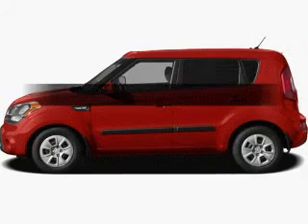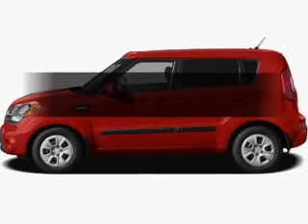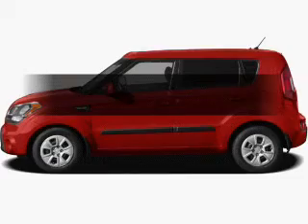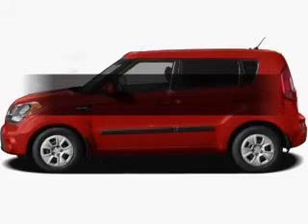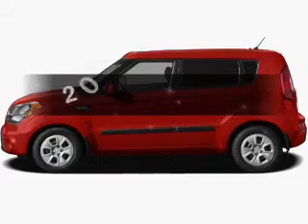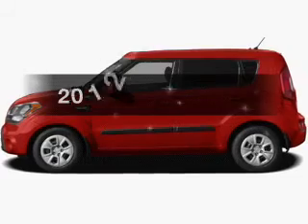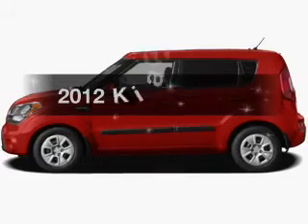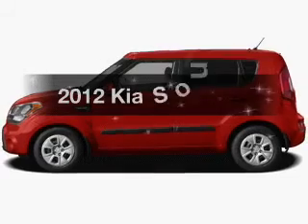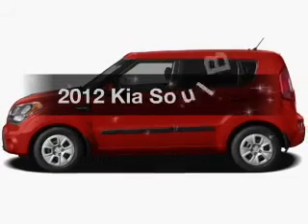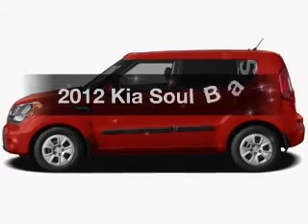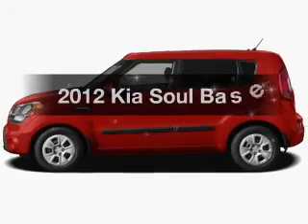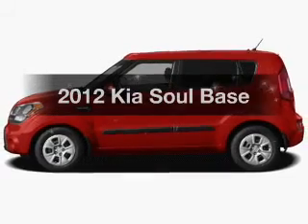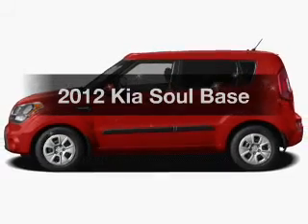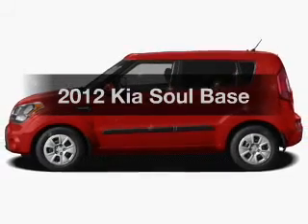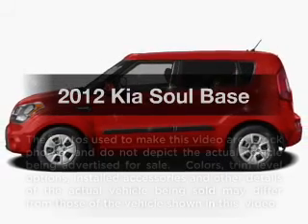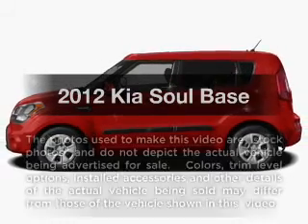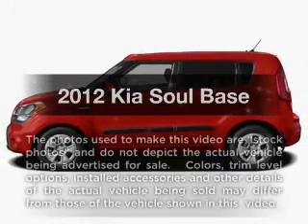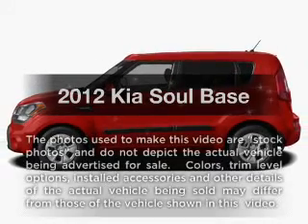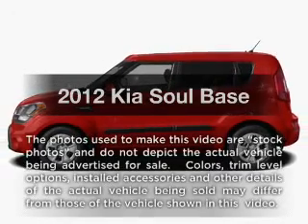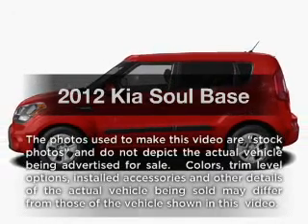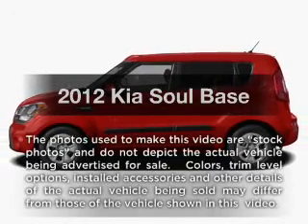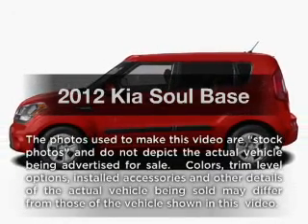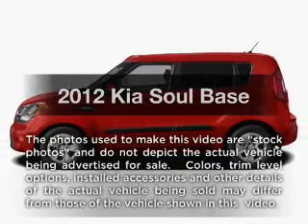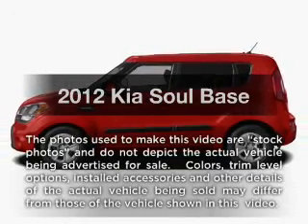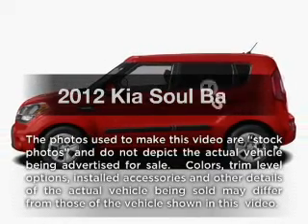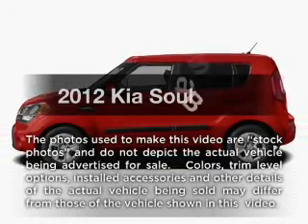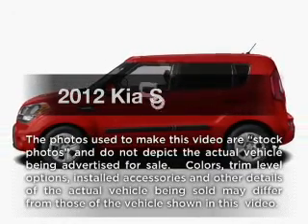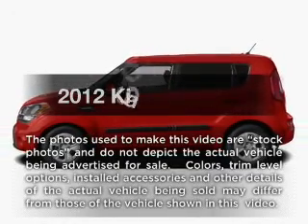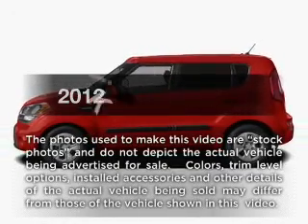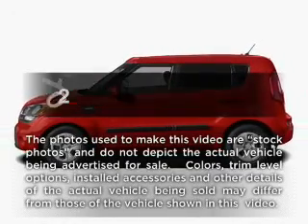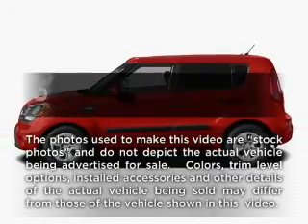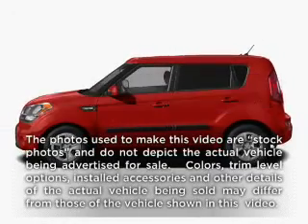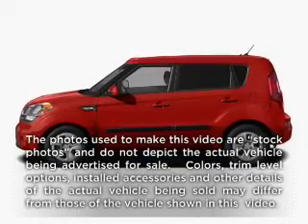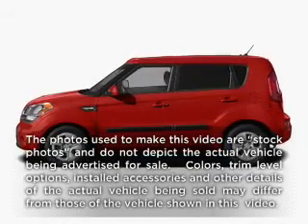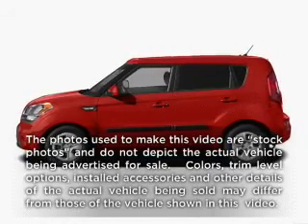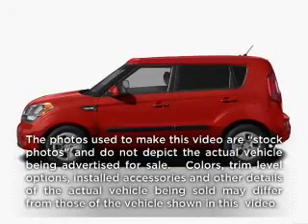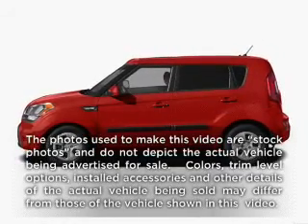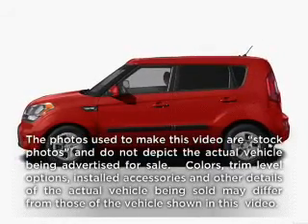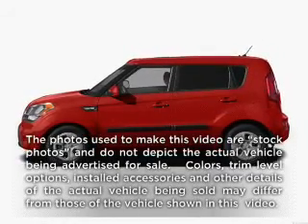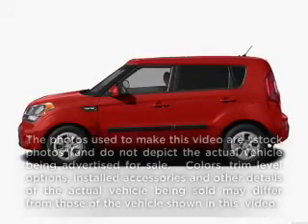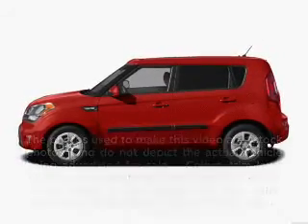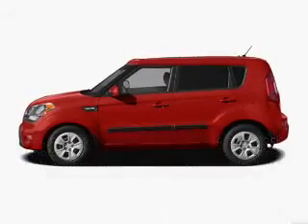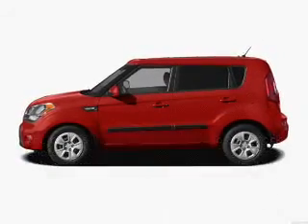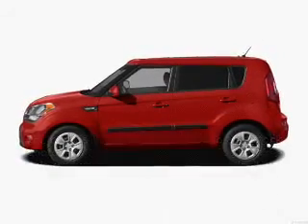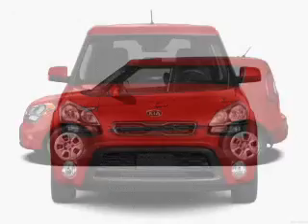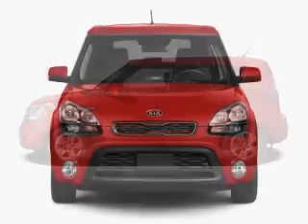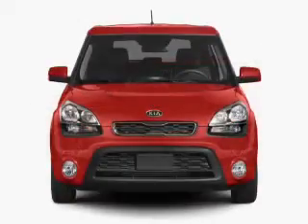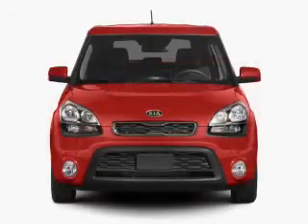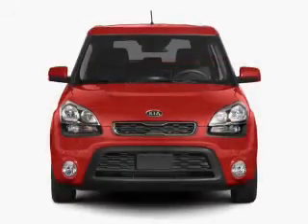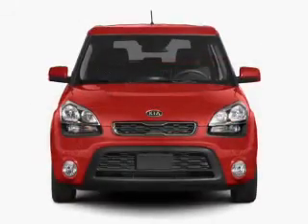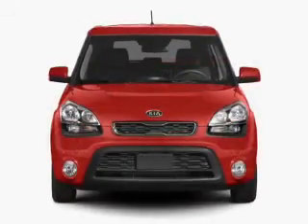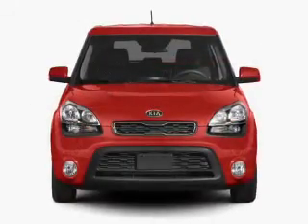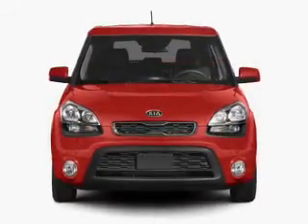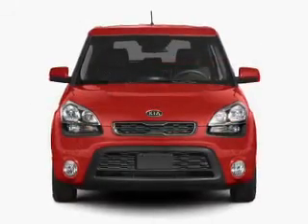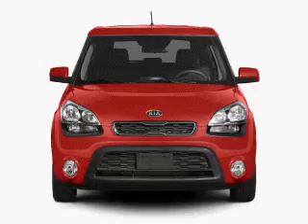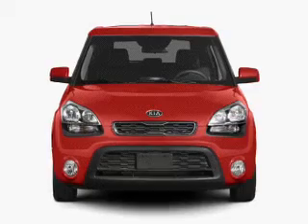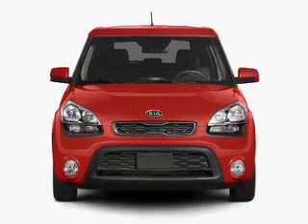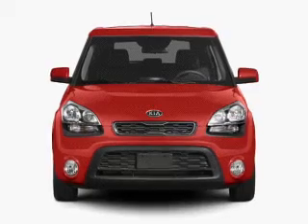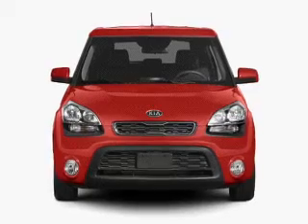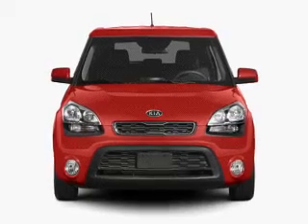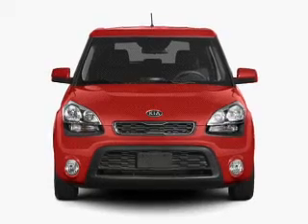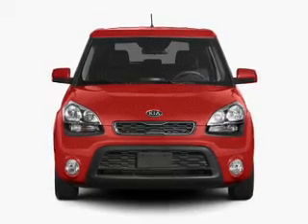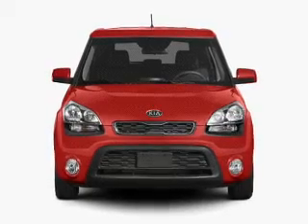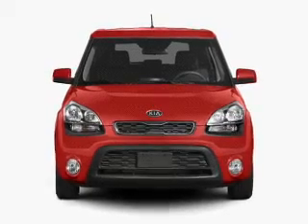Get noticed in this 2012 Kia Soul. If you're looking for a first-rate auto, this one could be yours today.